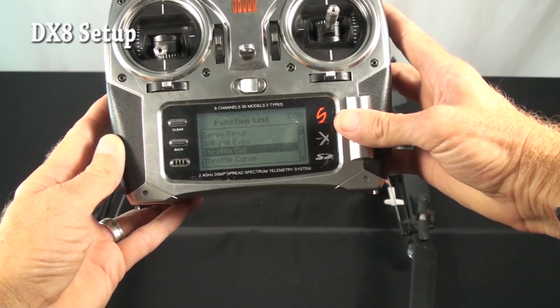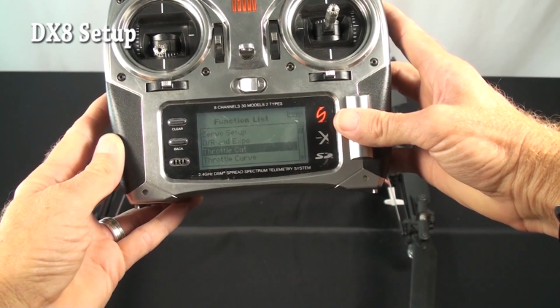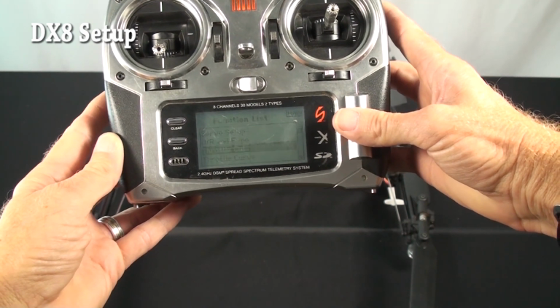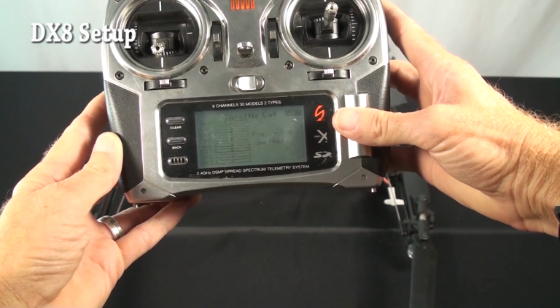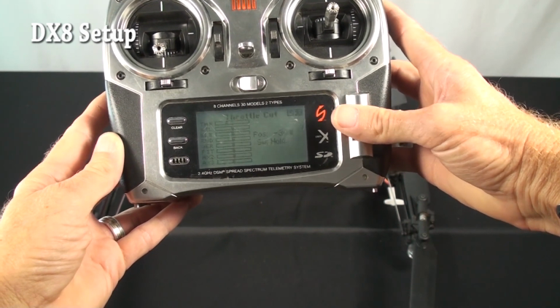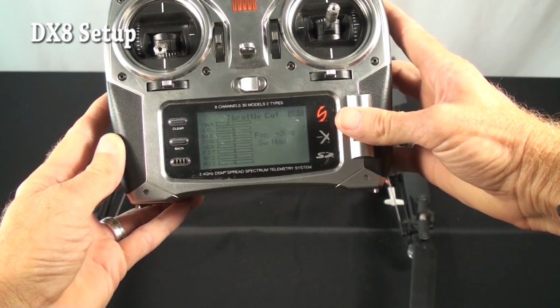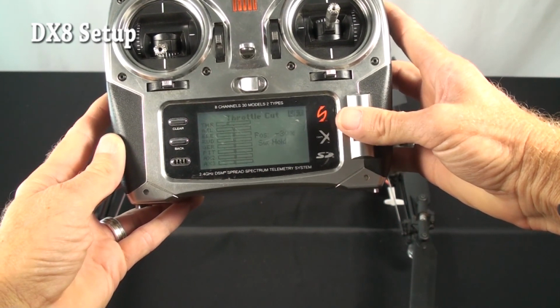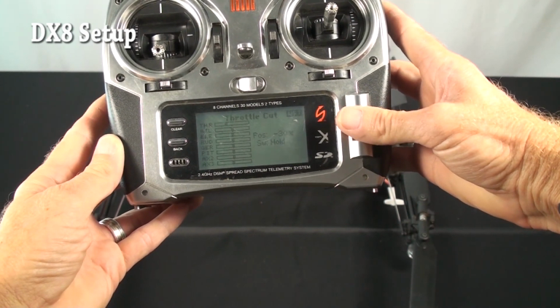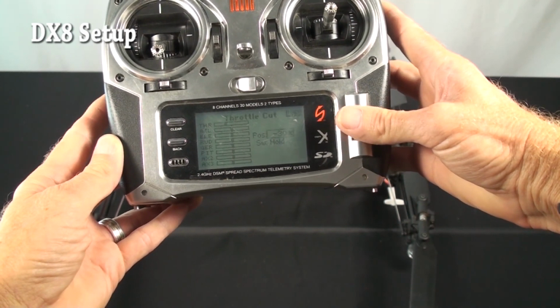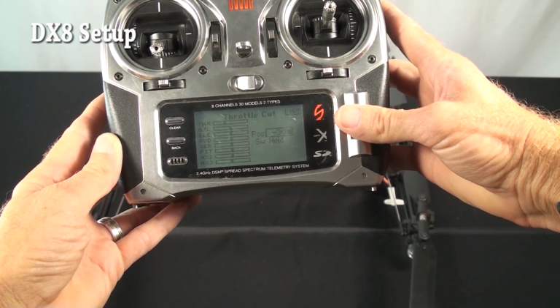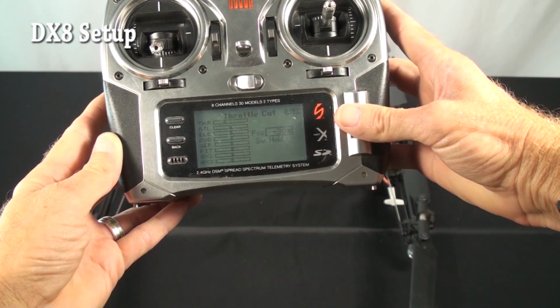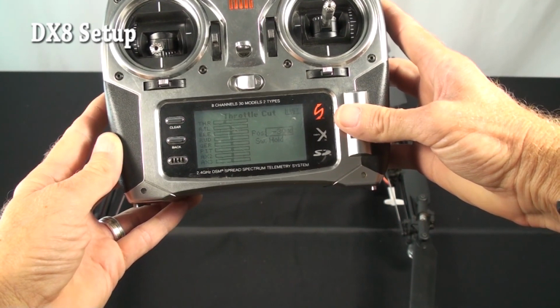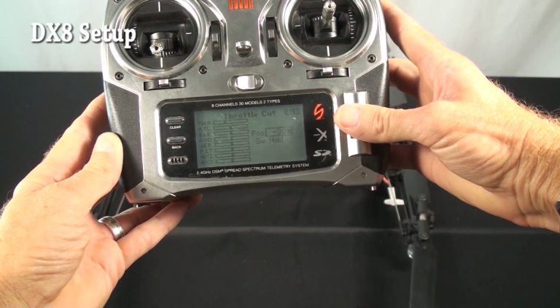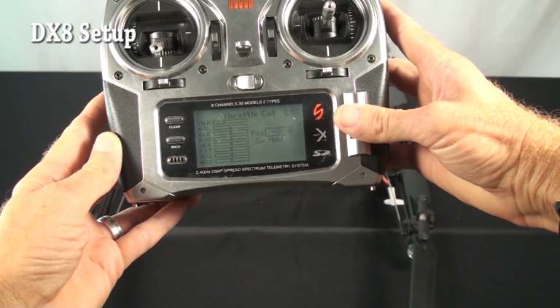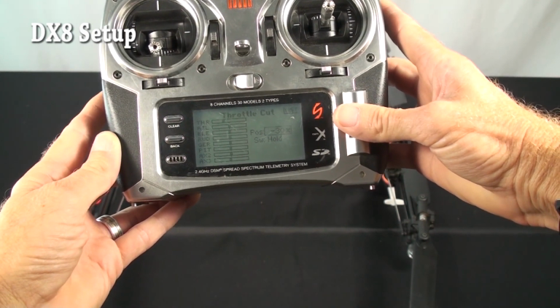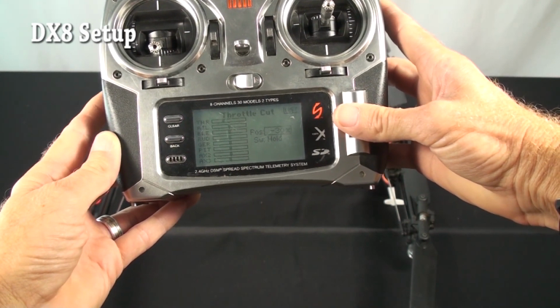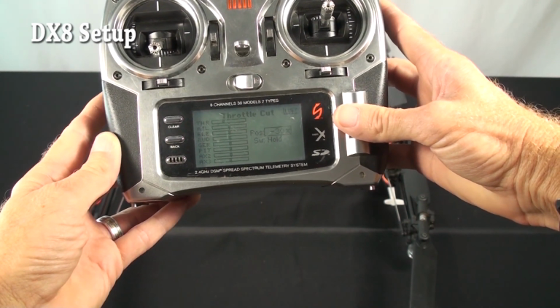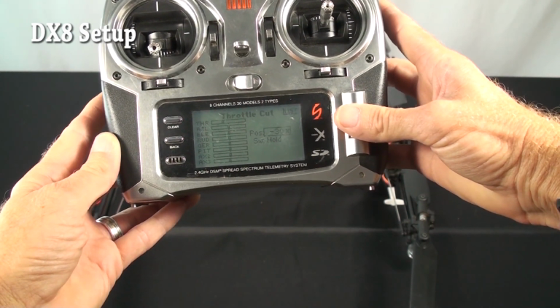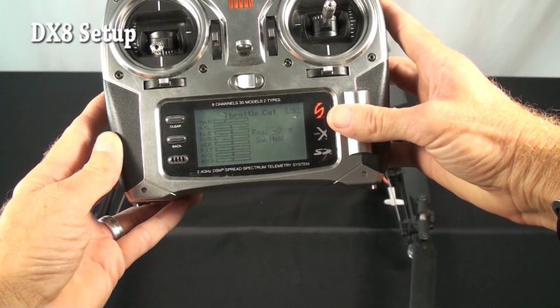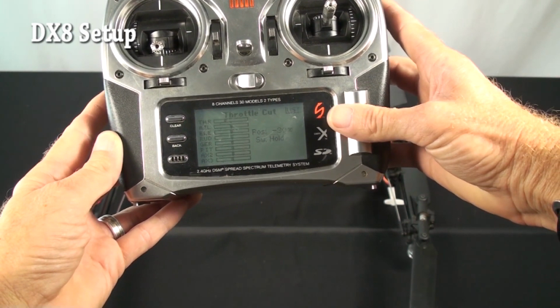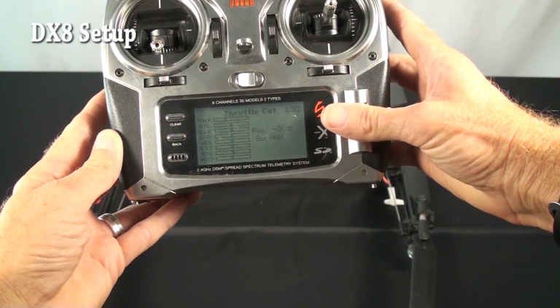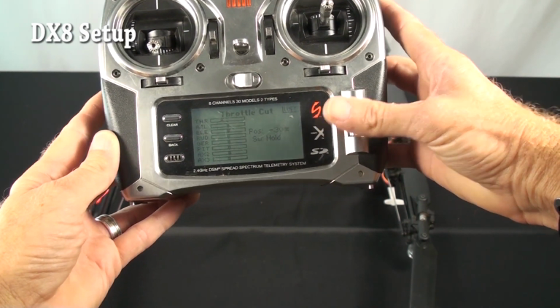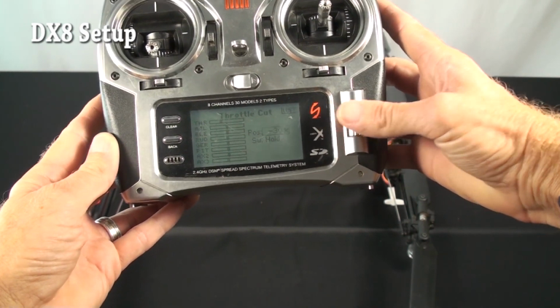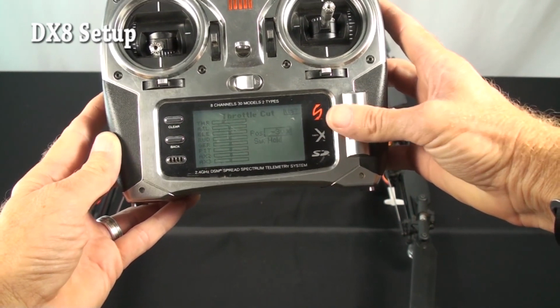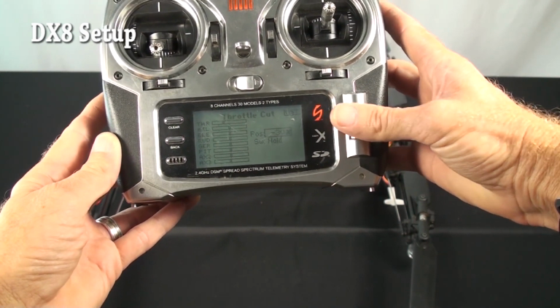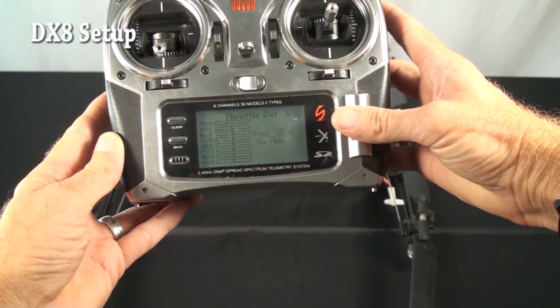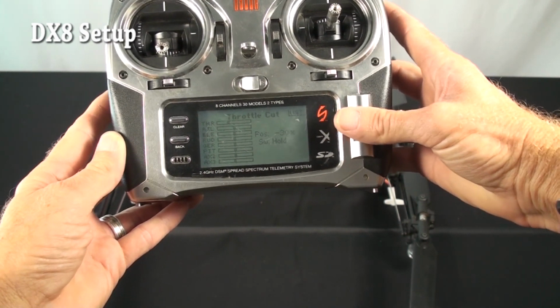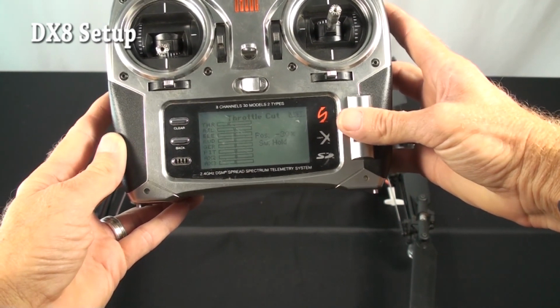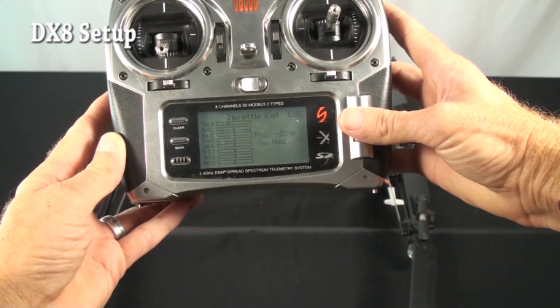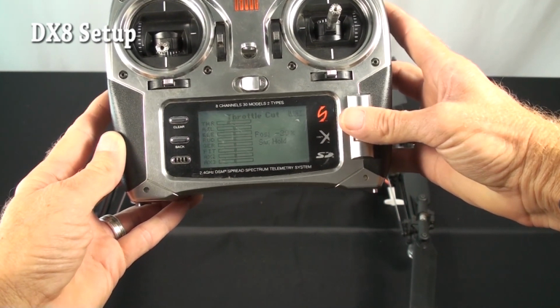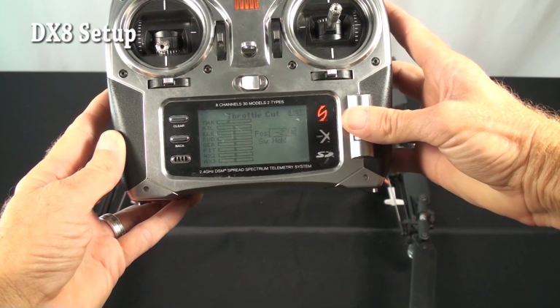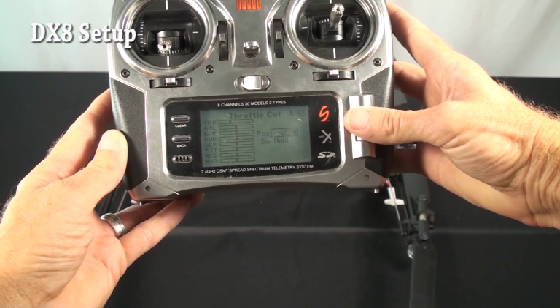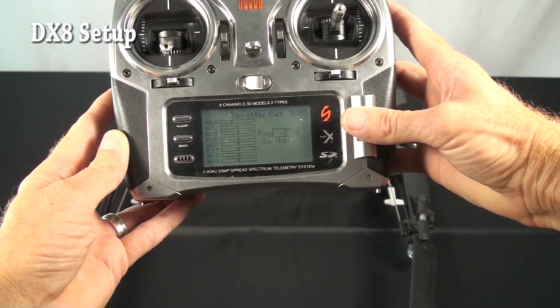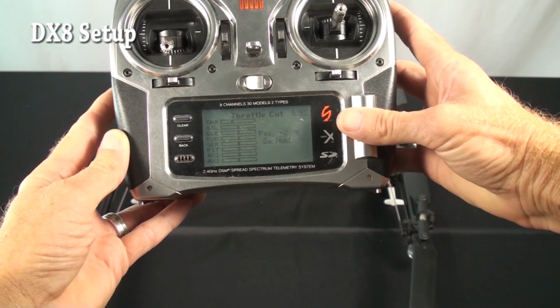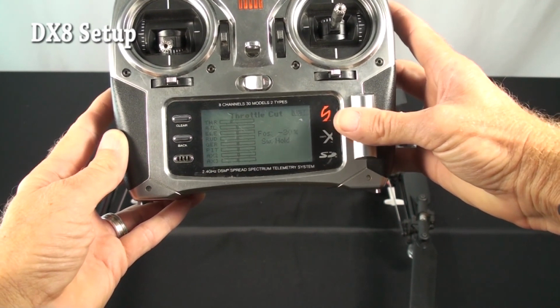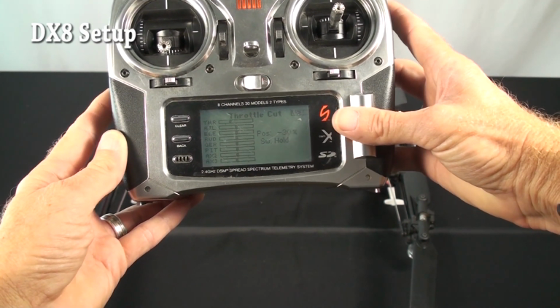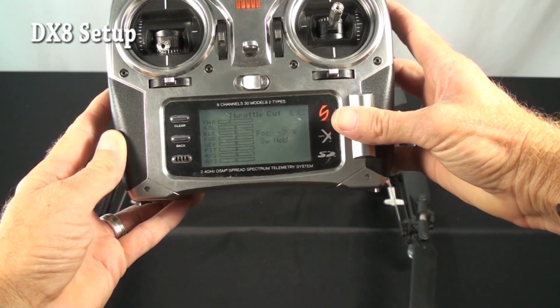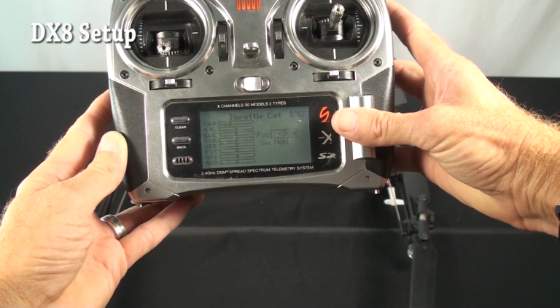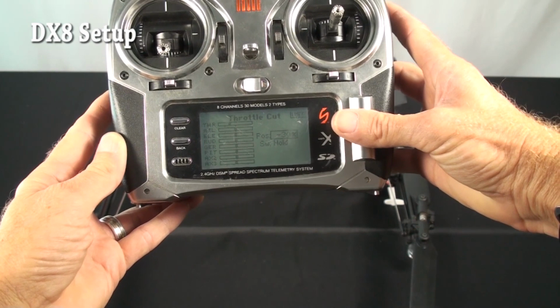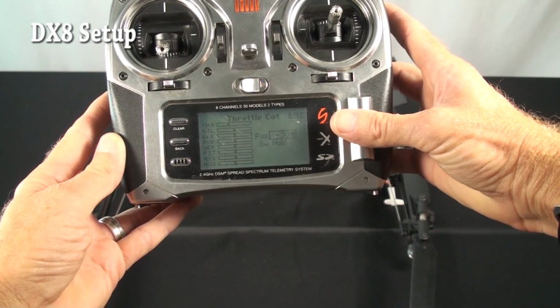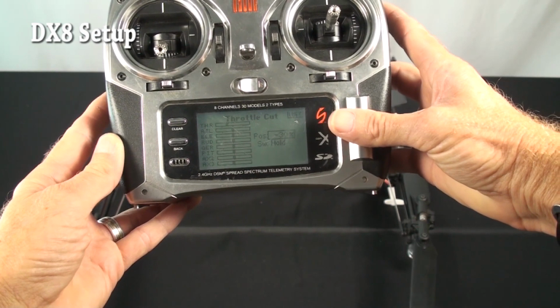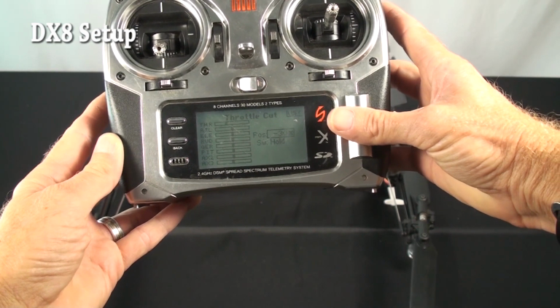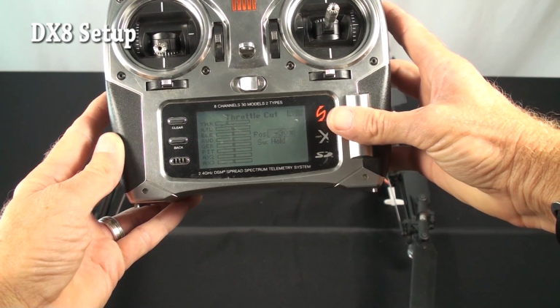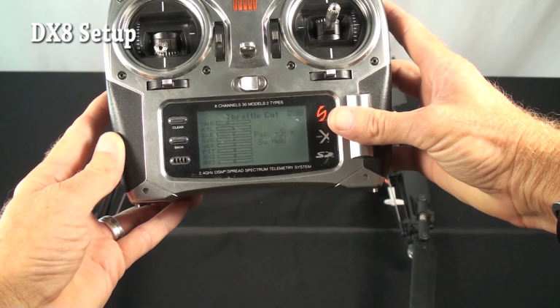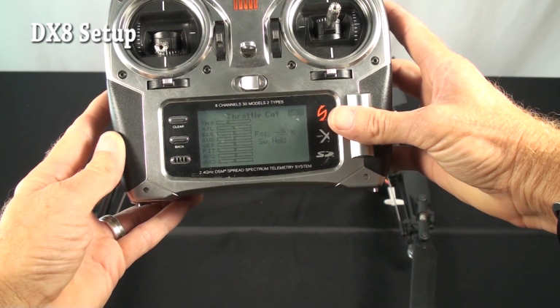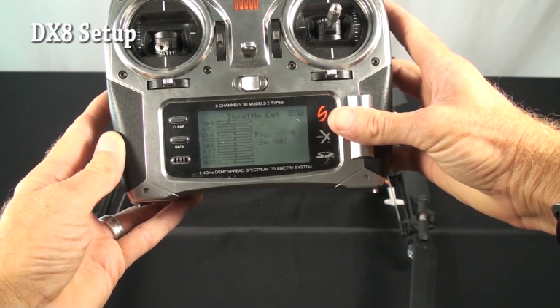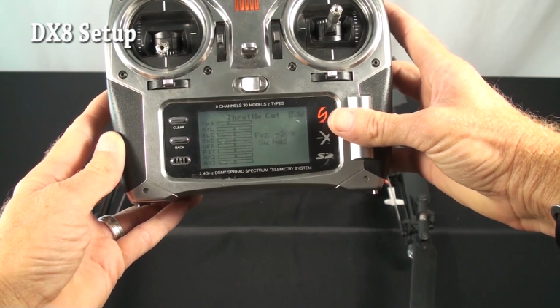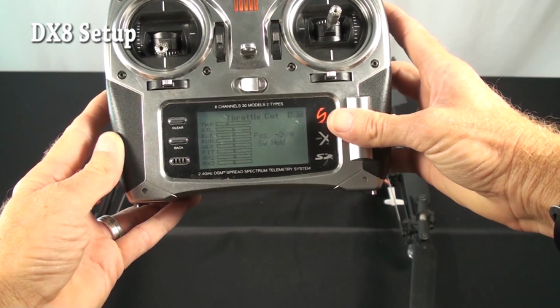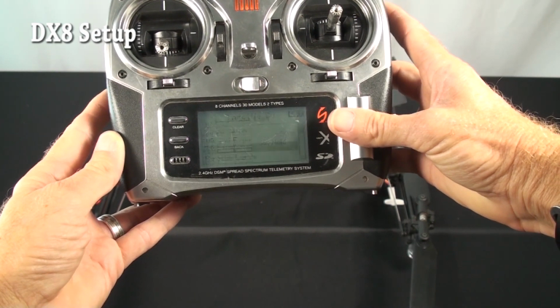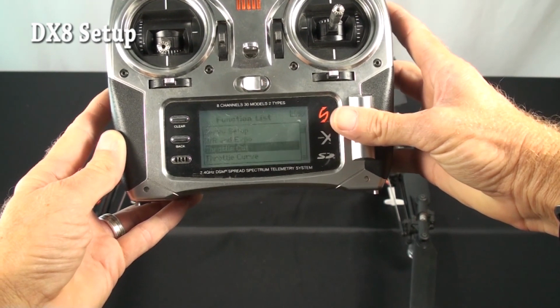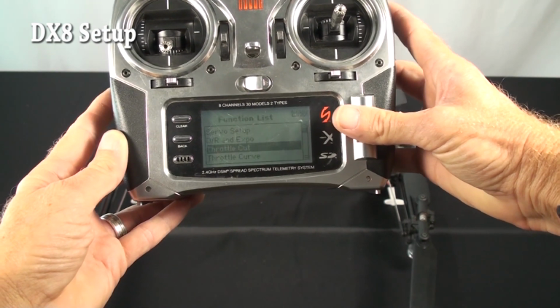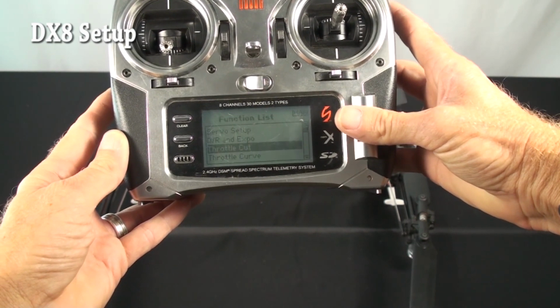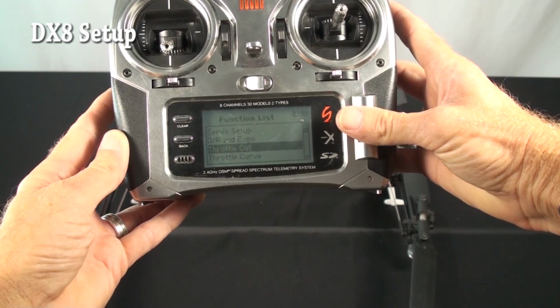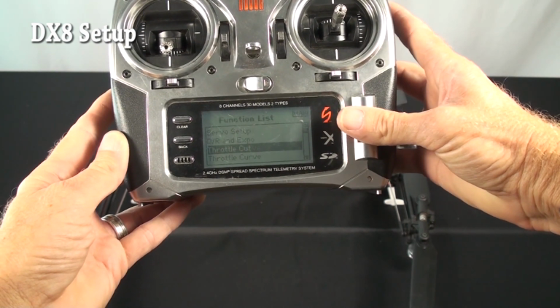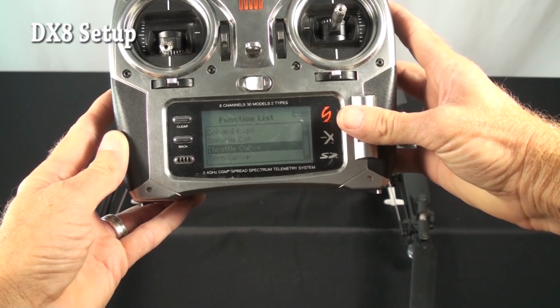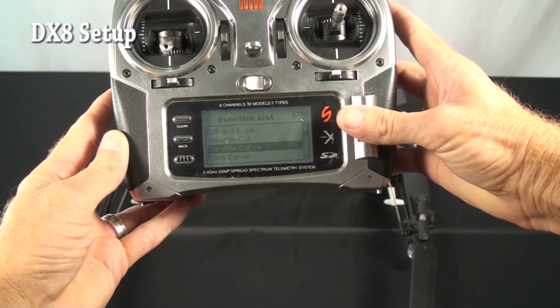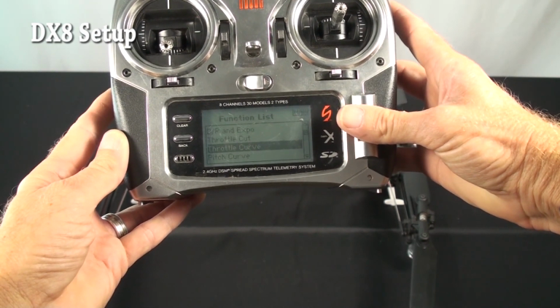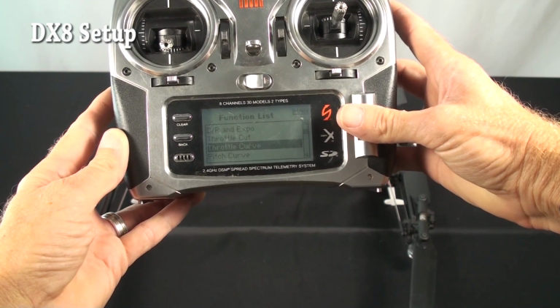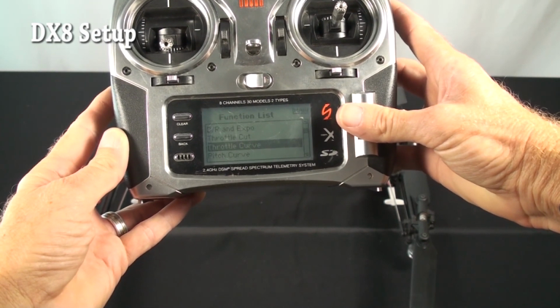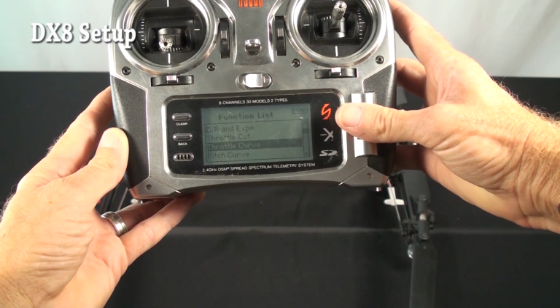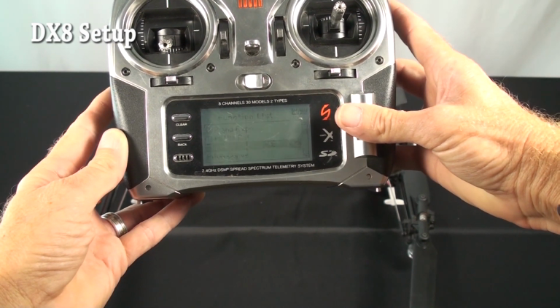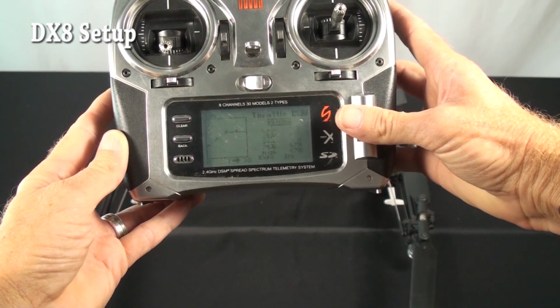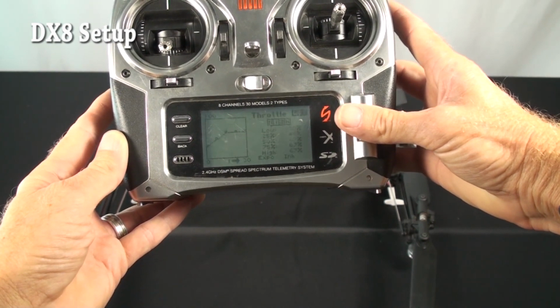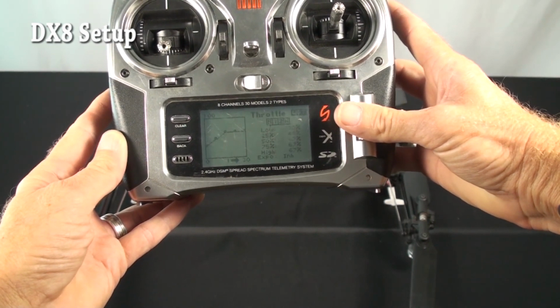Throttle cut: he just has it turned all the way down to minus 30. That gives your throttle cut. Now give your throttle curve.